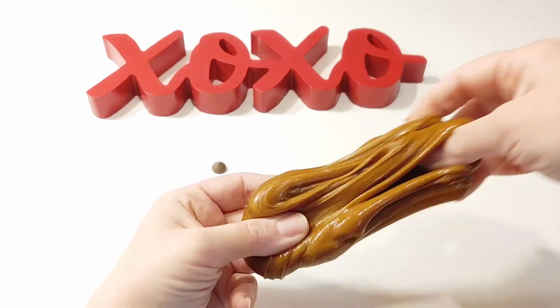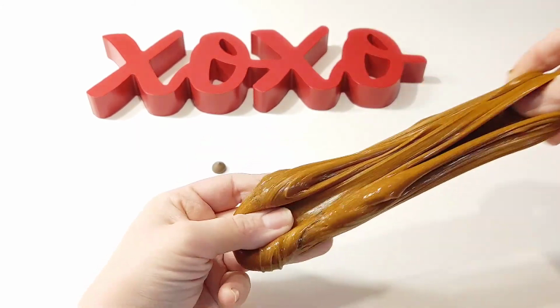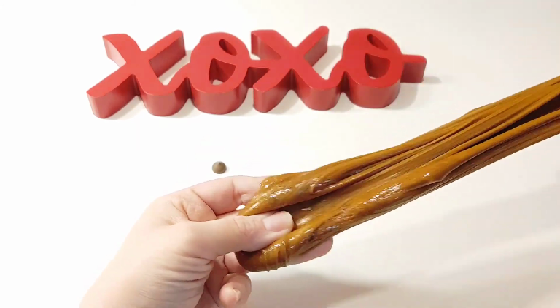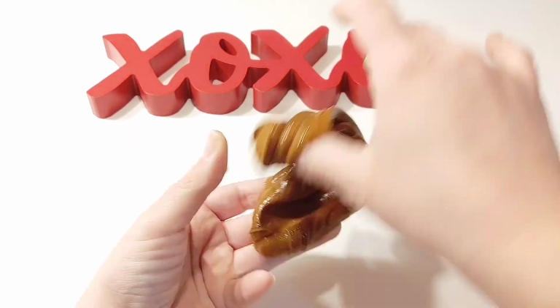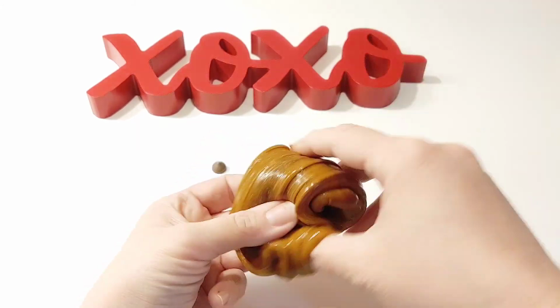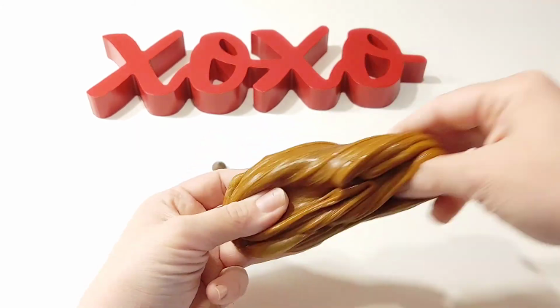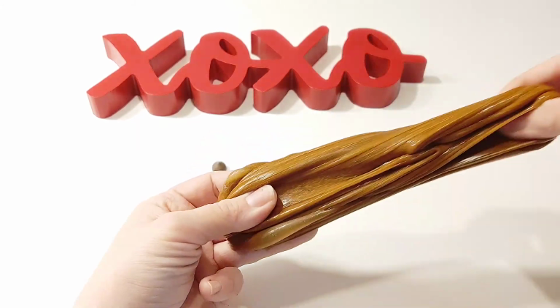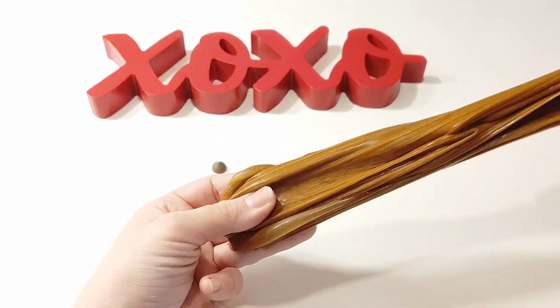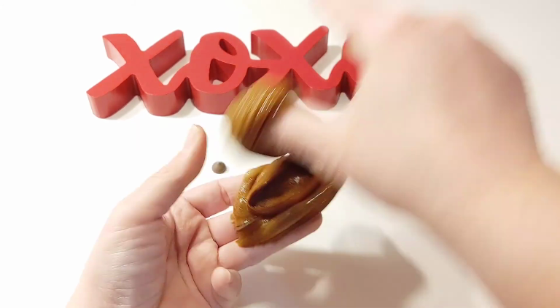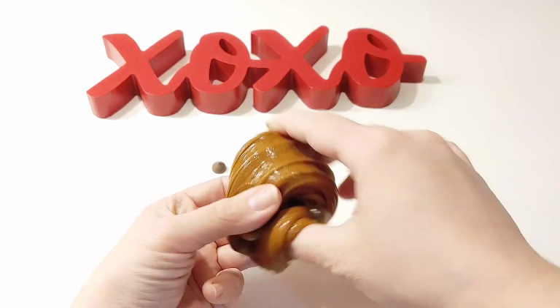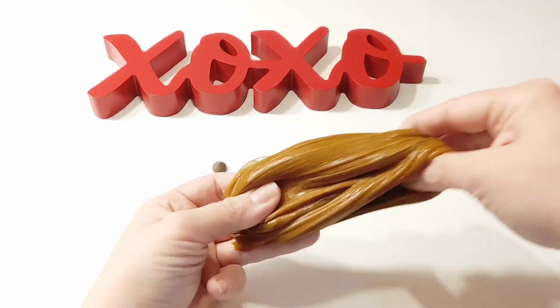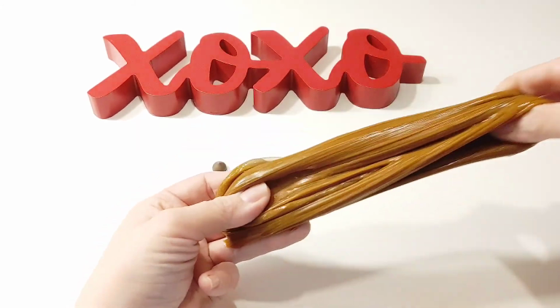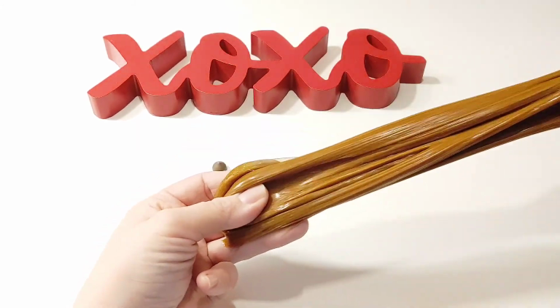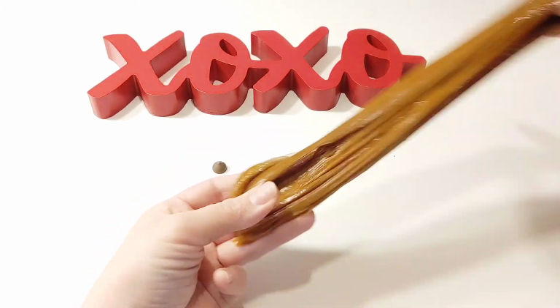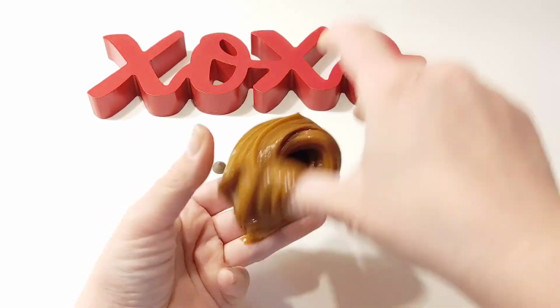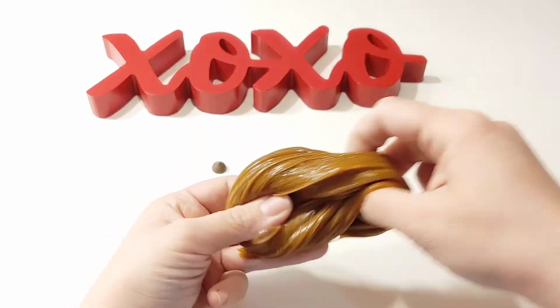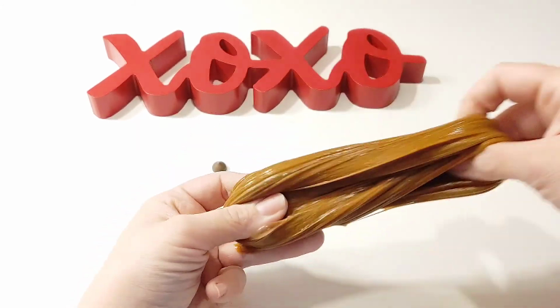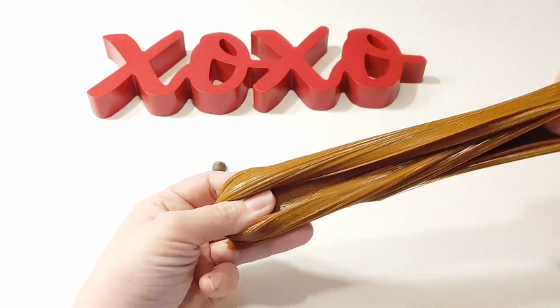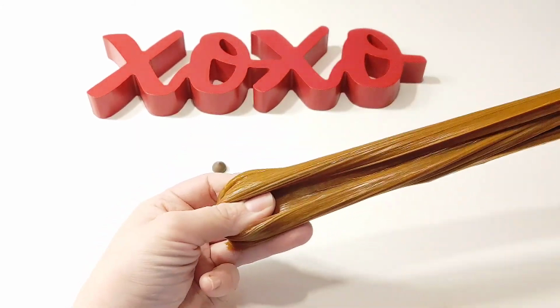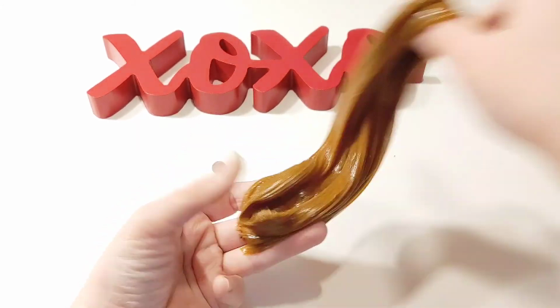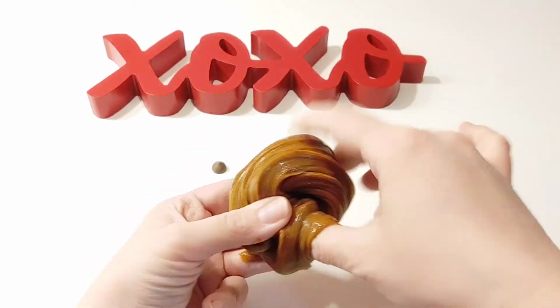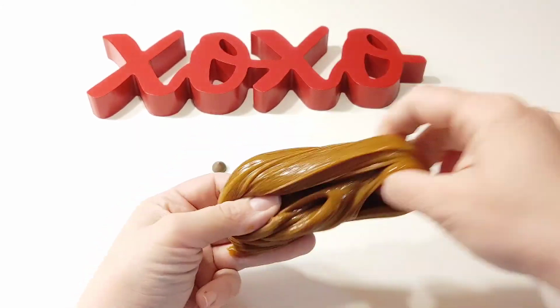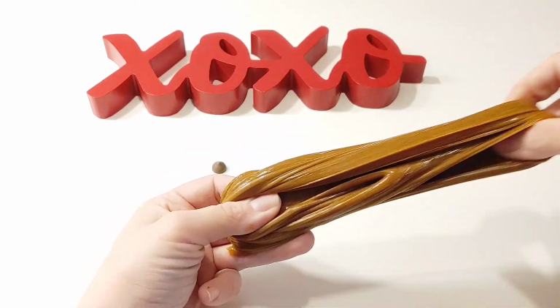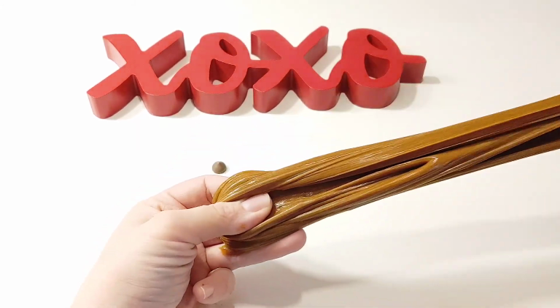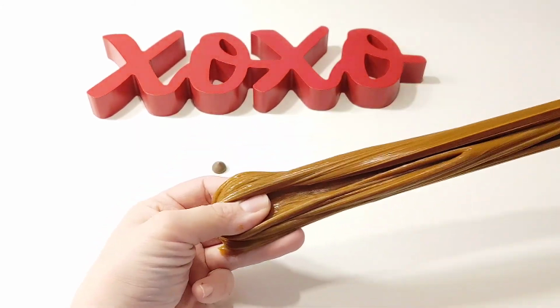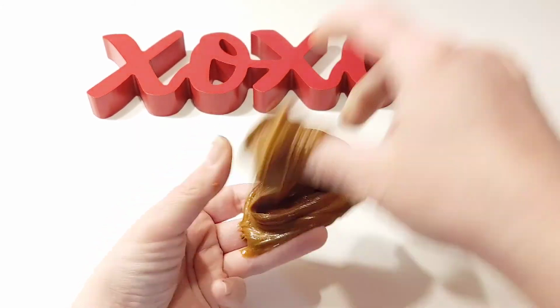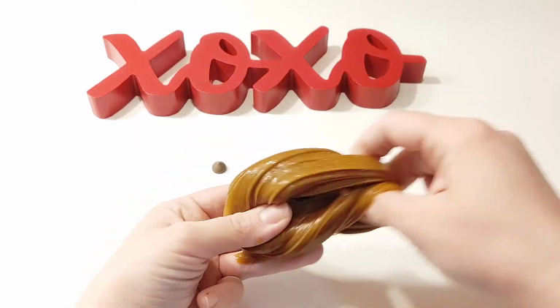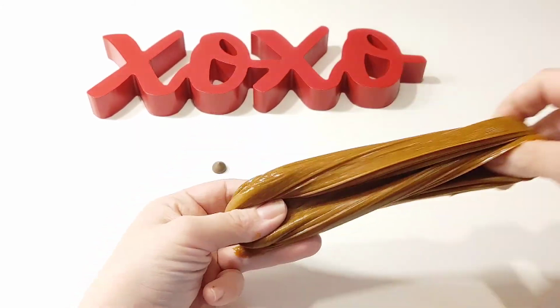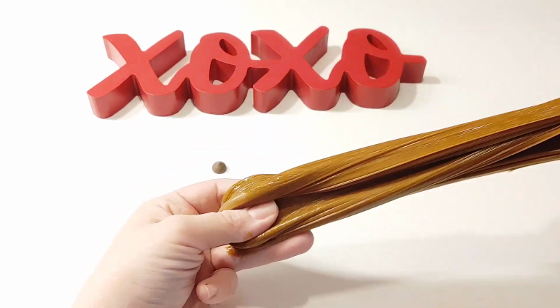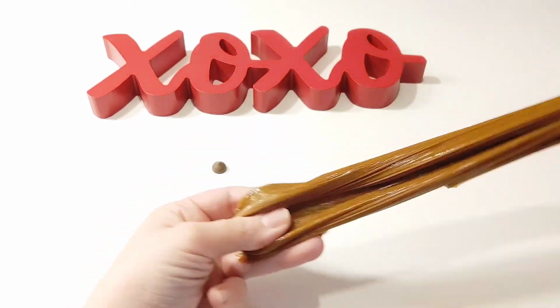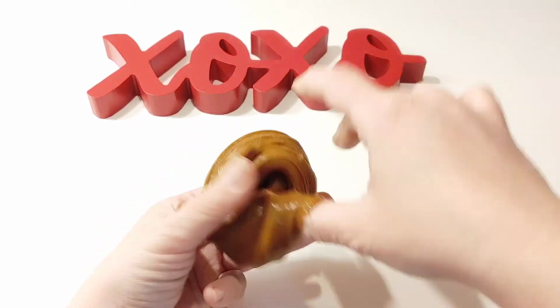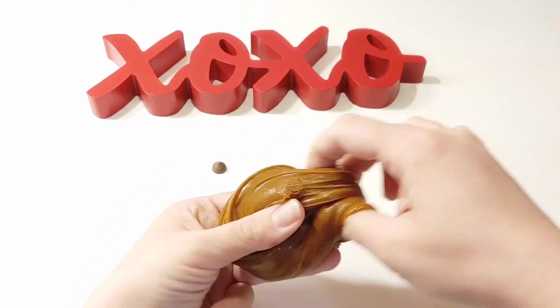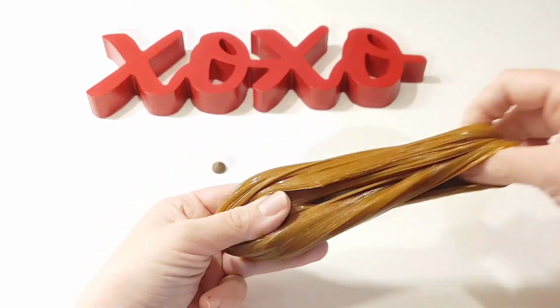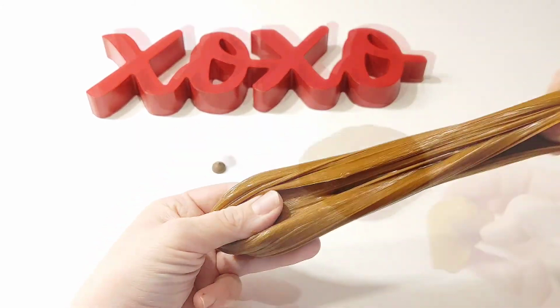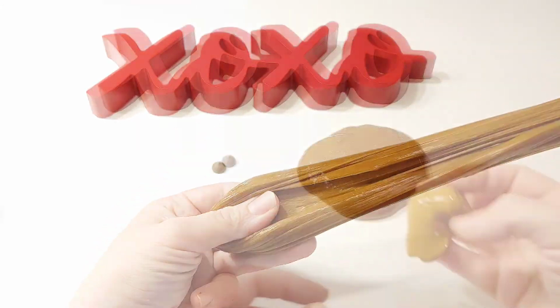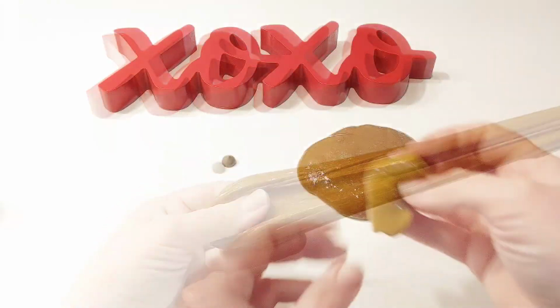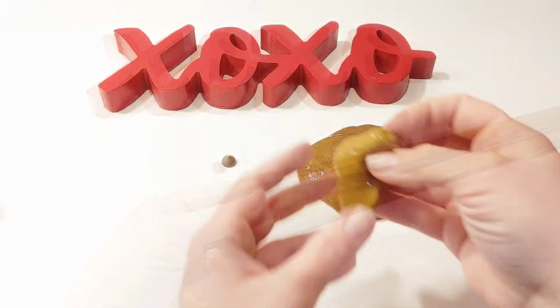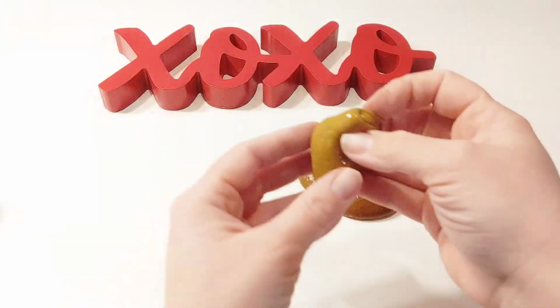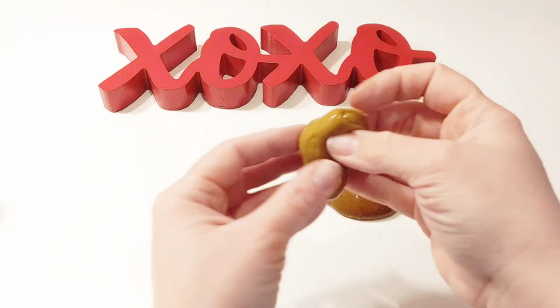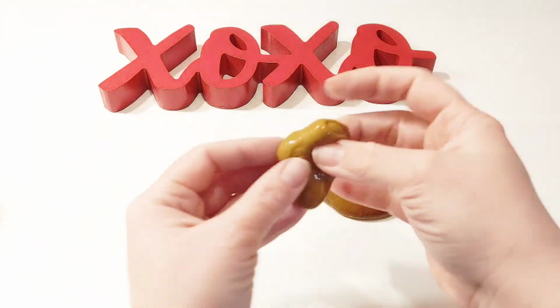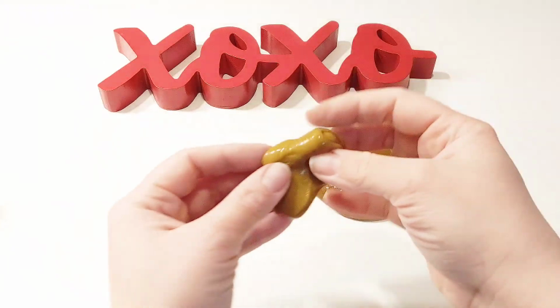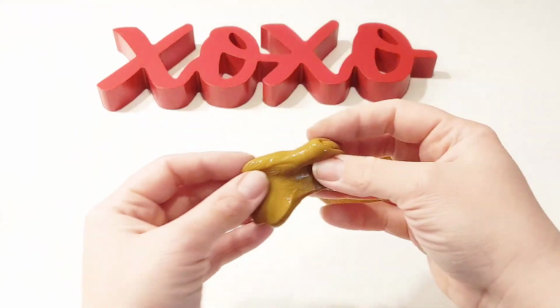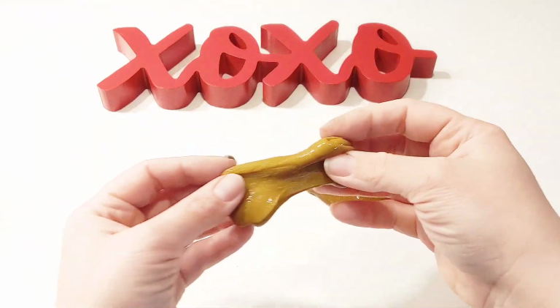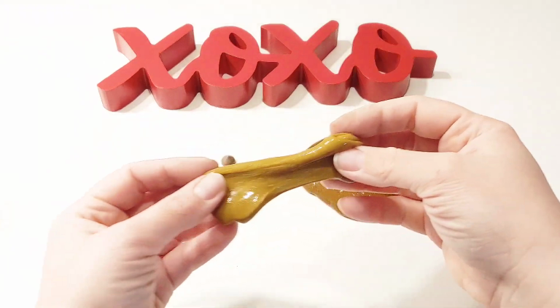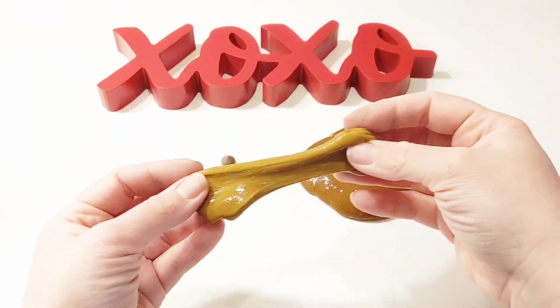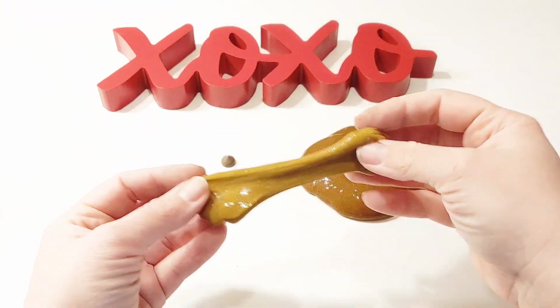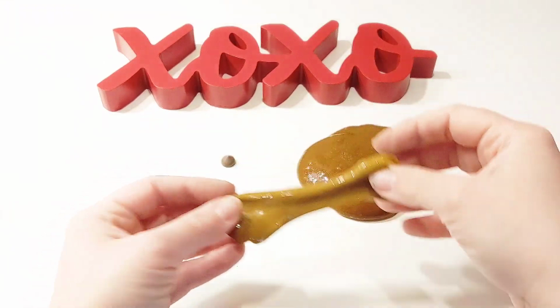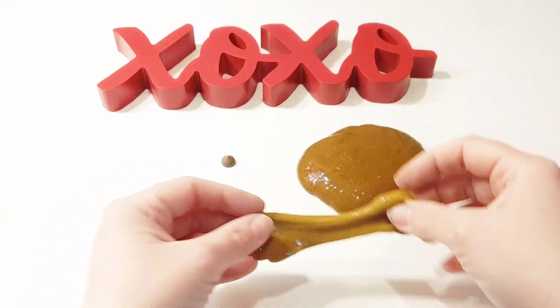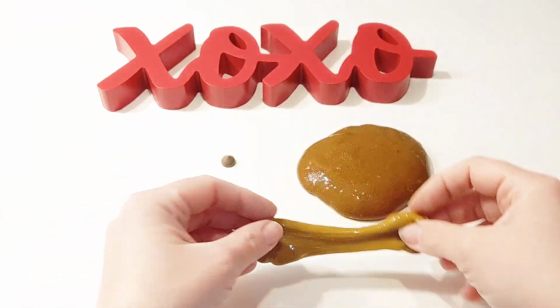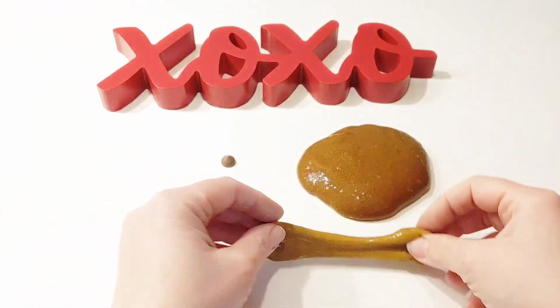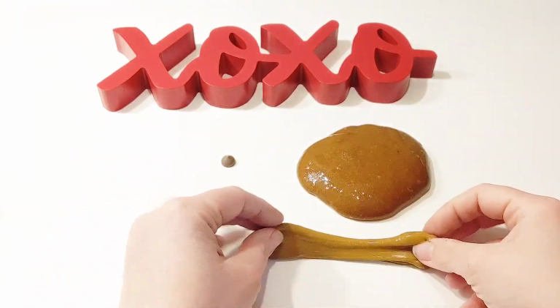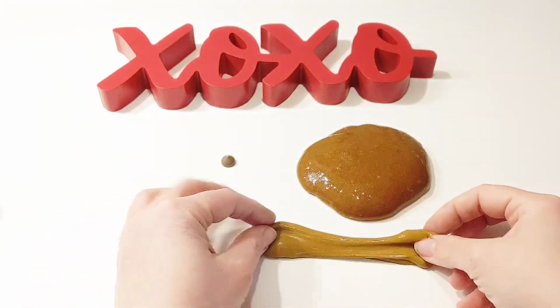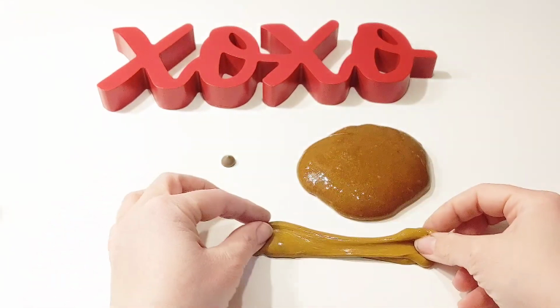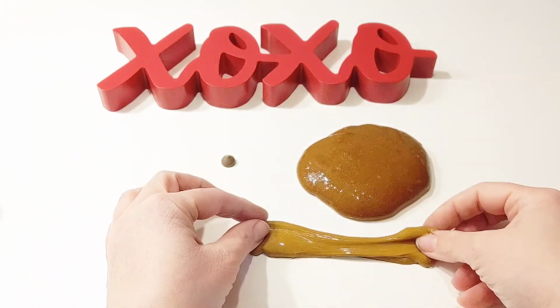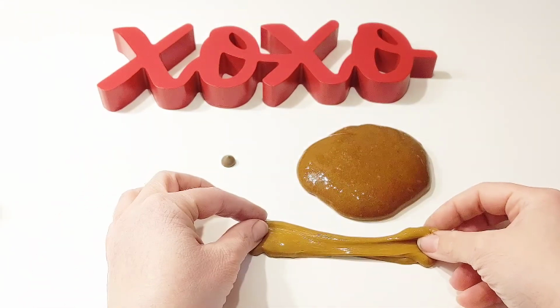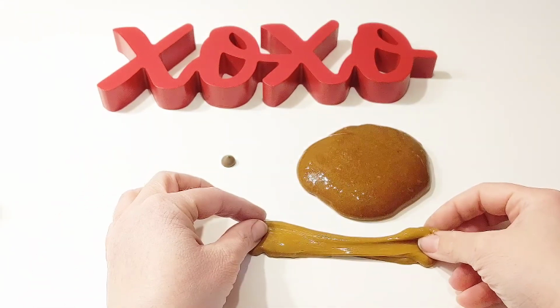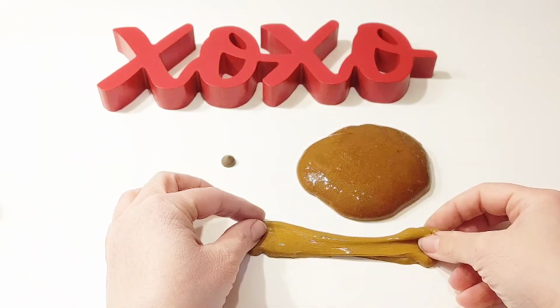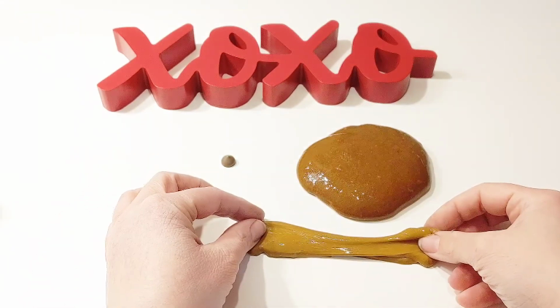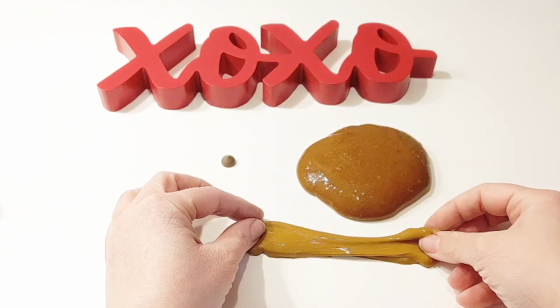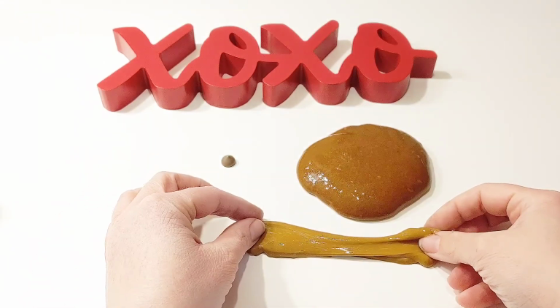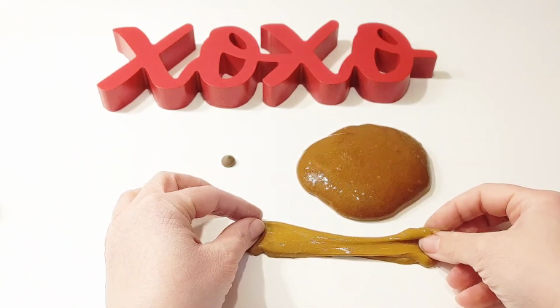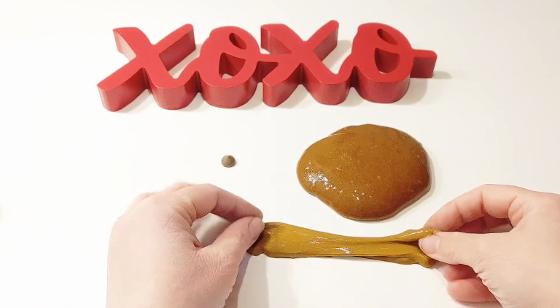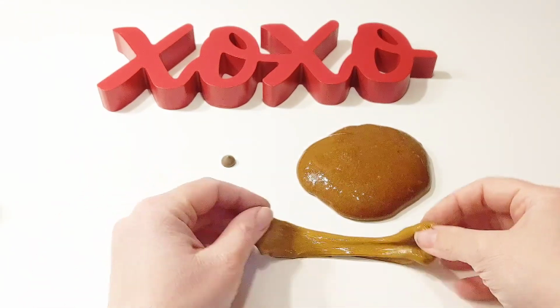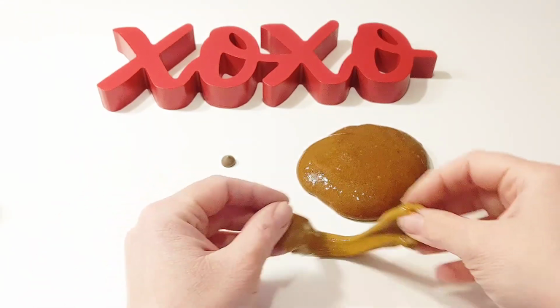Here you can see the difference between the original peanut butter color and what we've done to correct it. It's still not a perfect match to the chocolate chip, but we're going to roll with it.